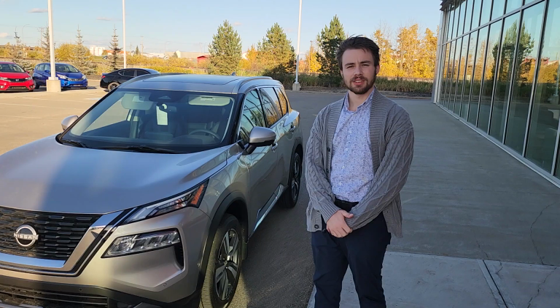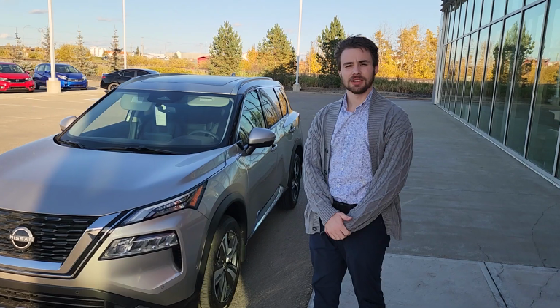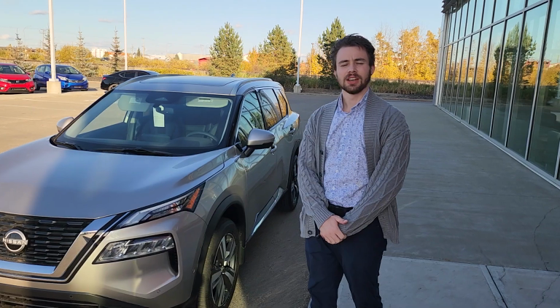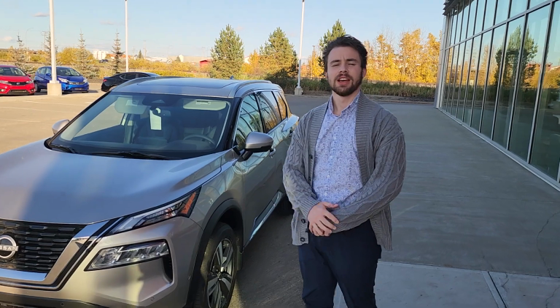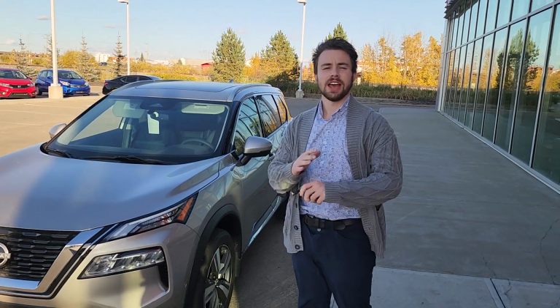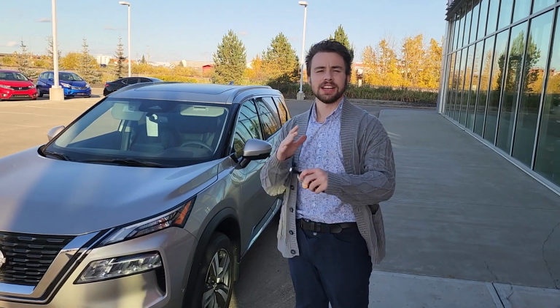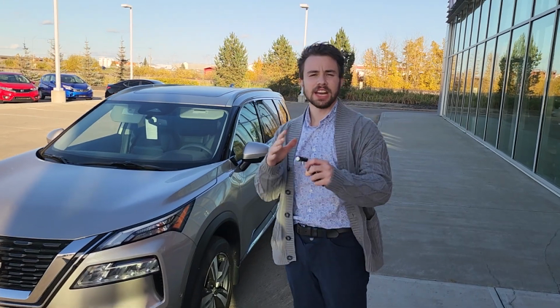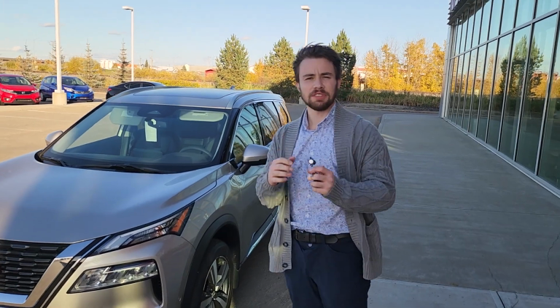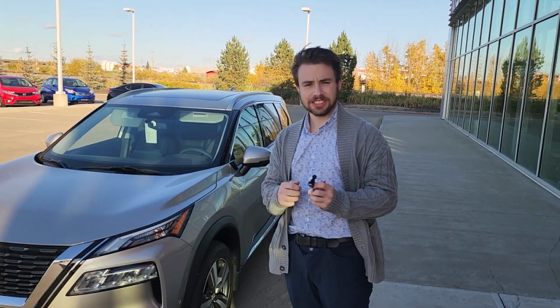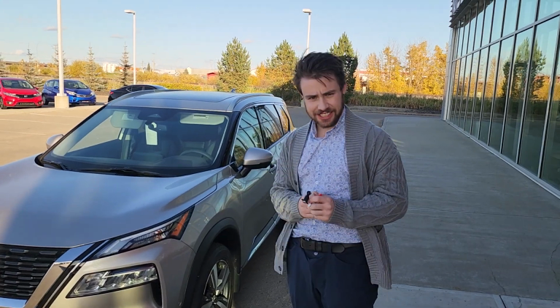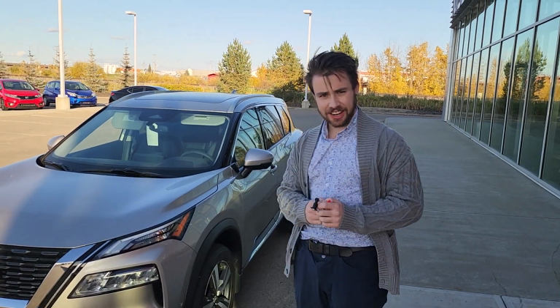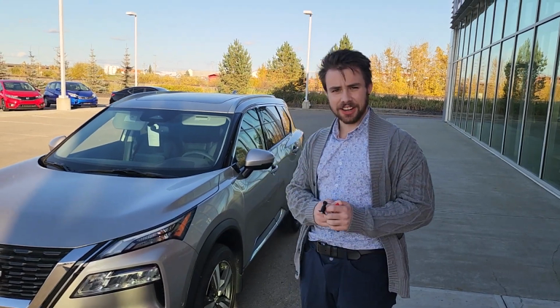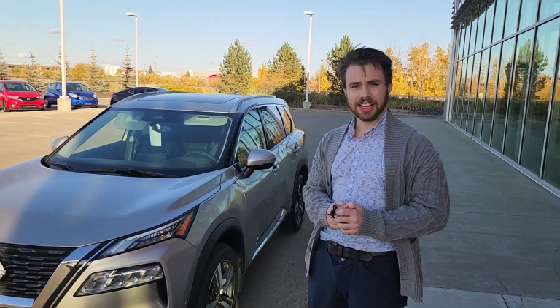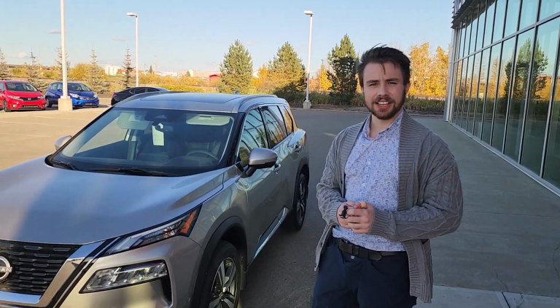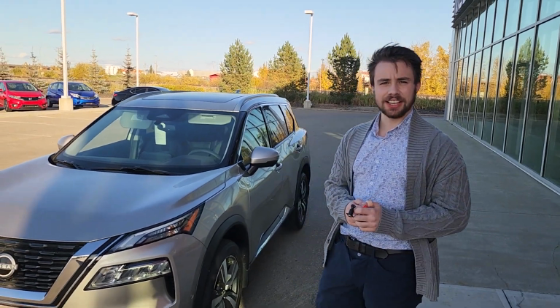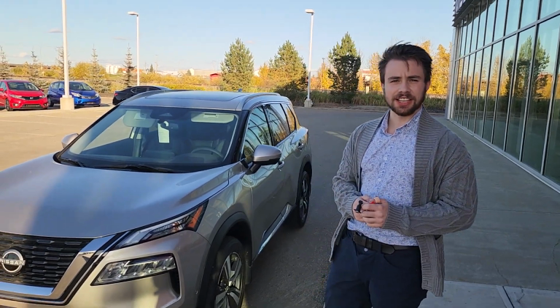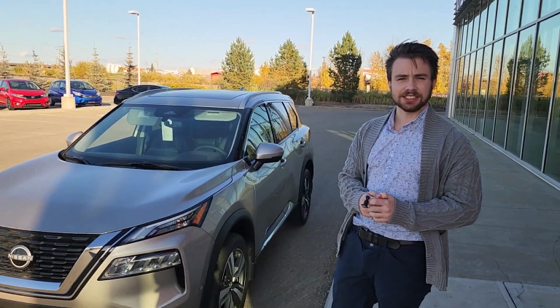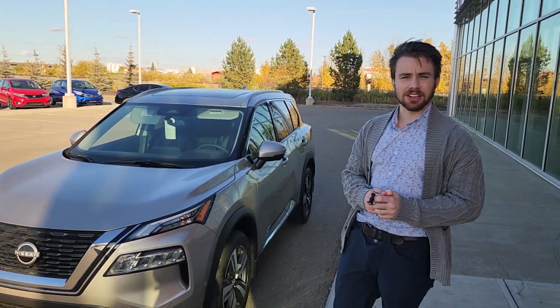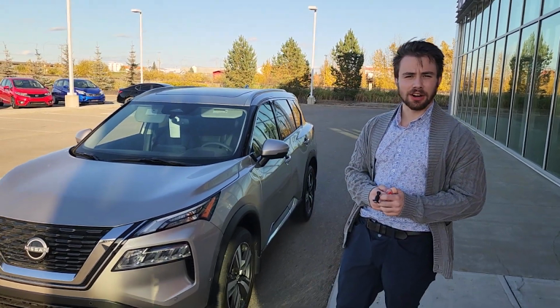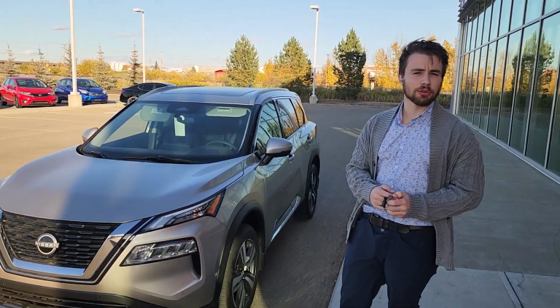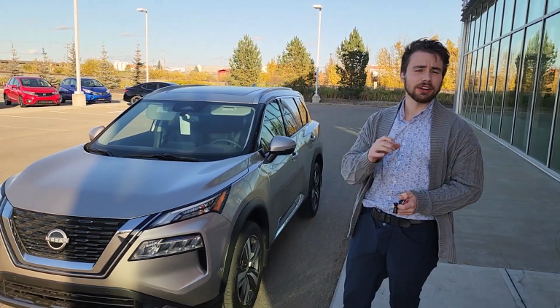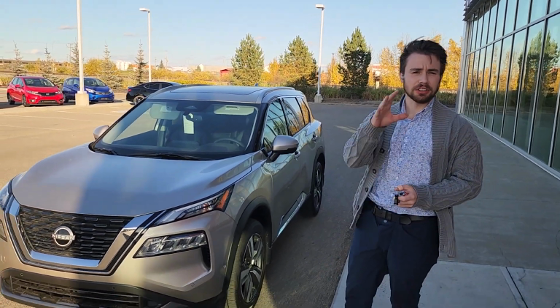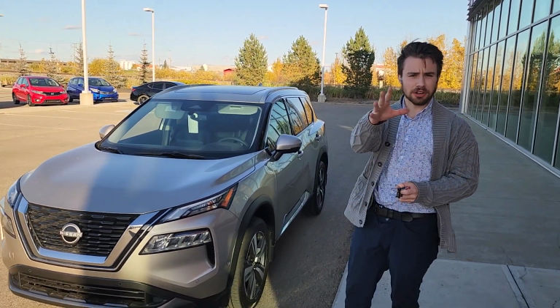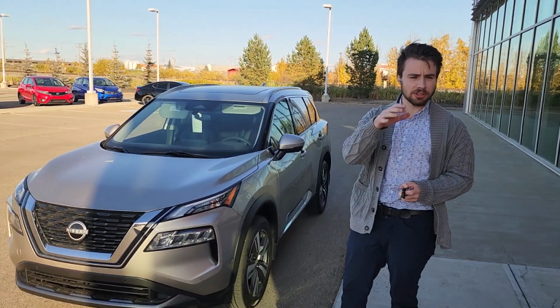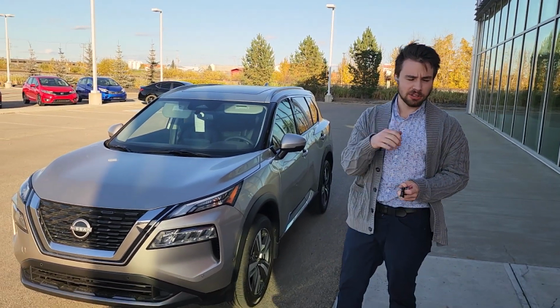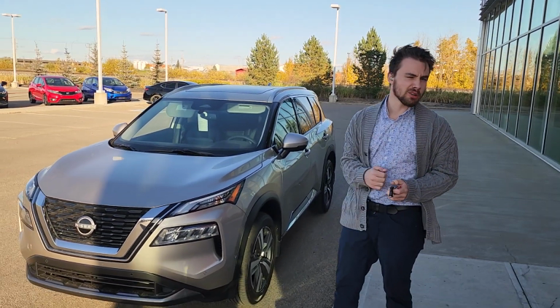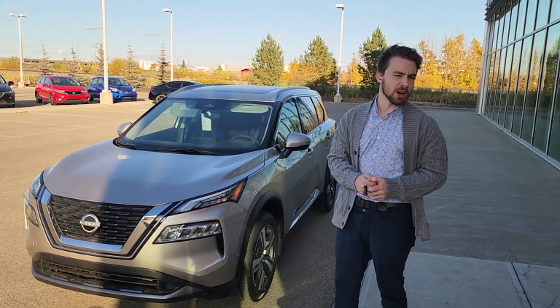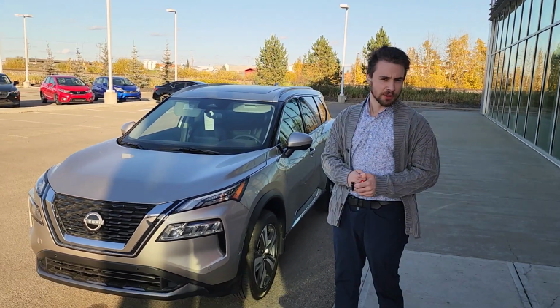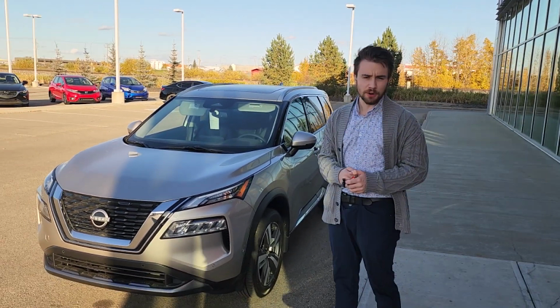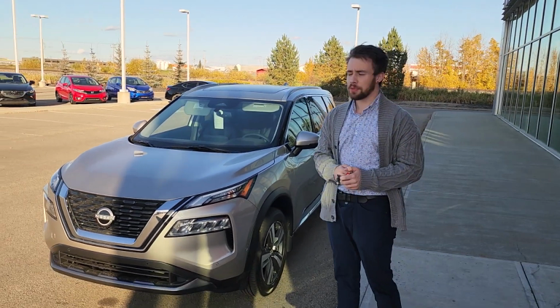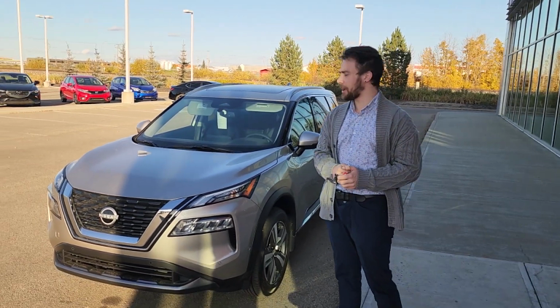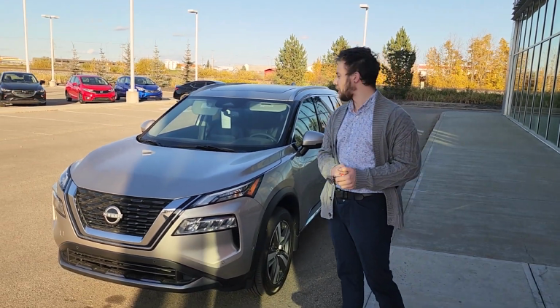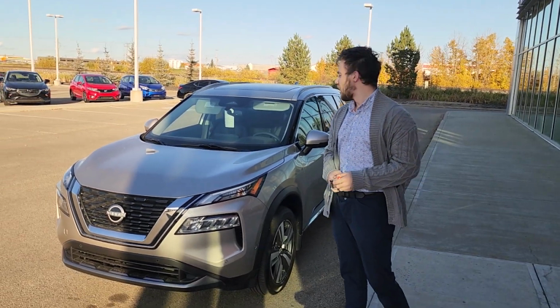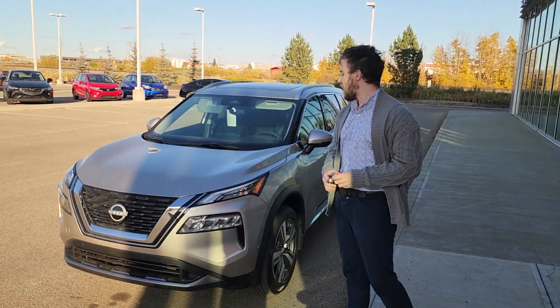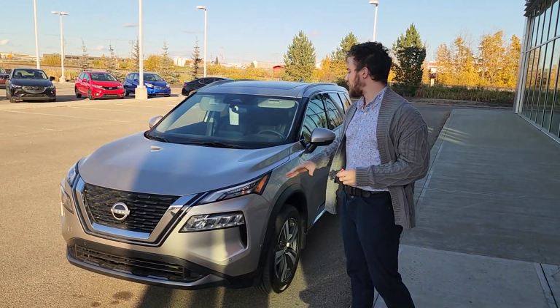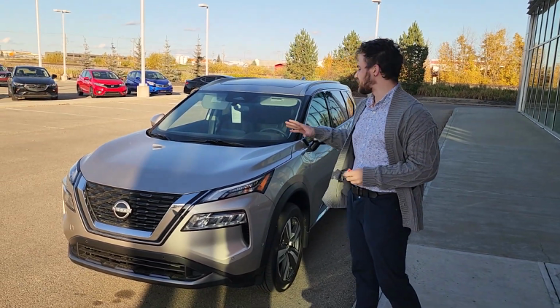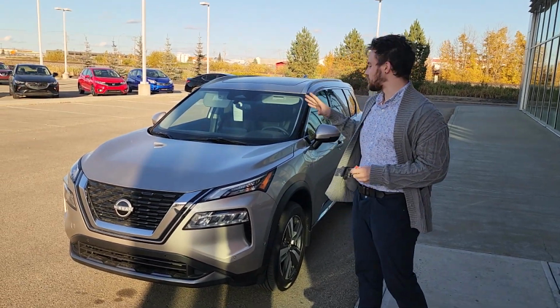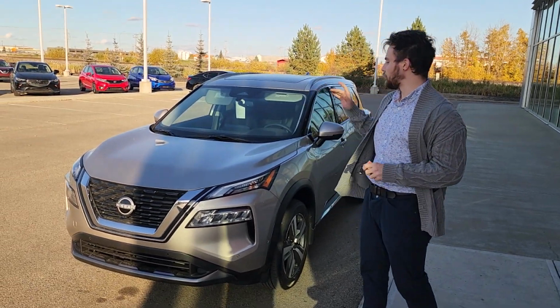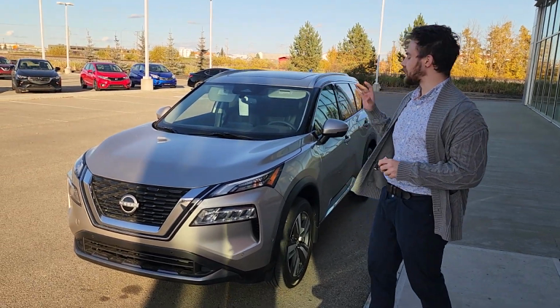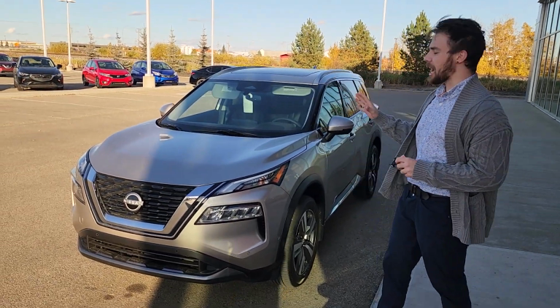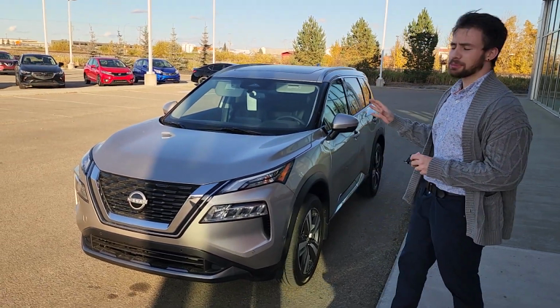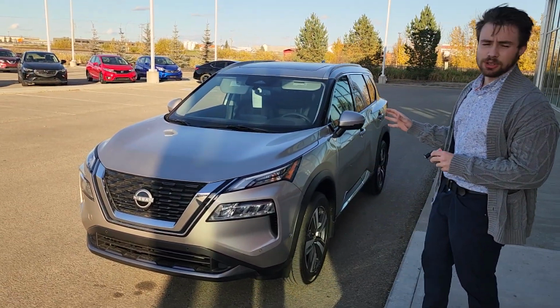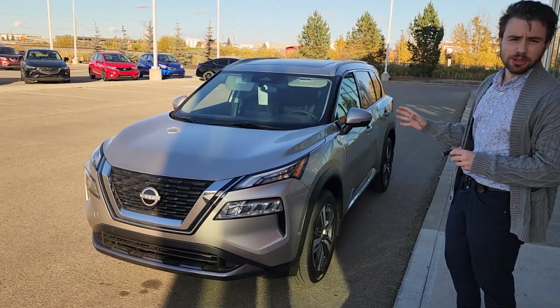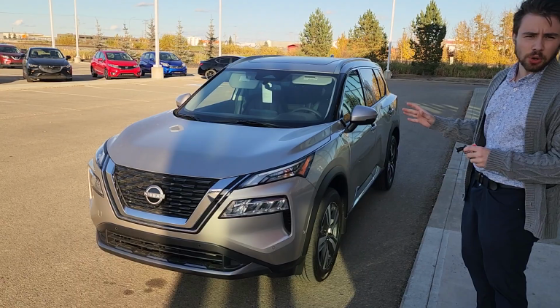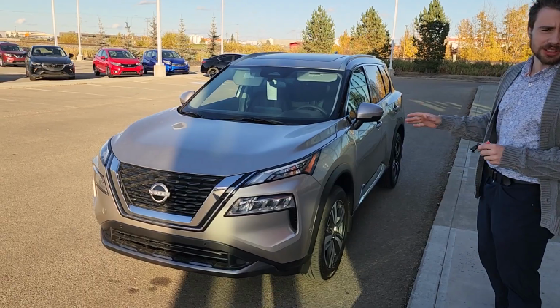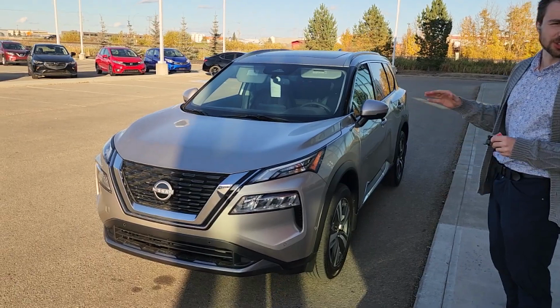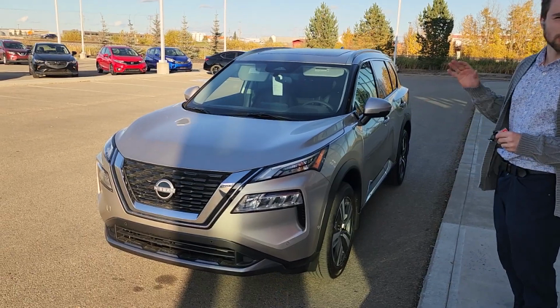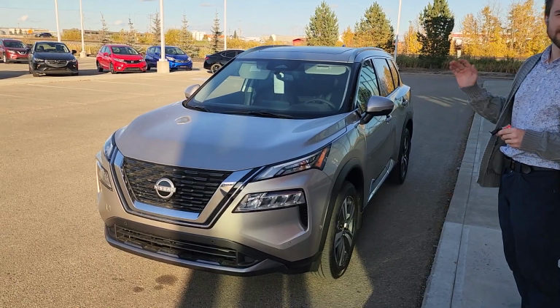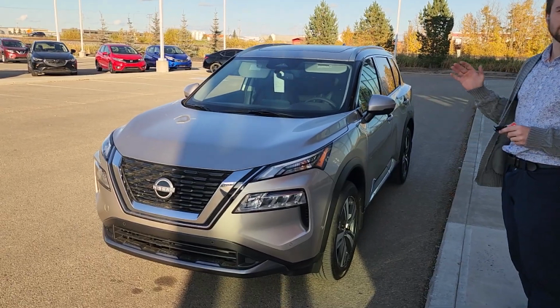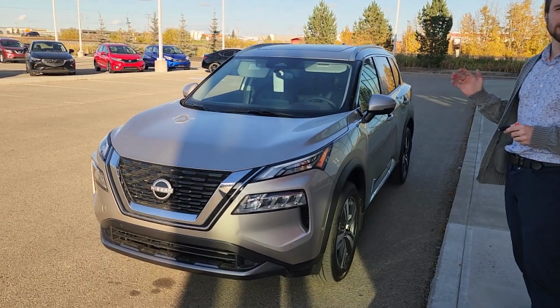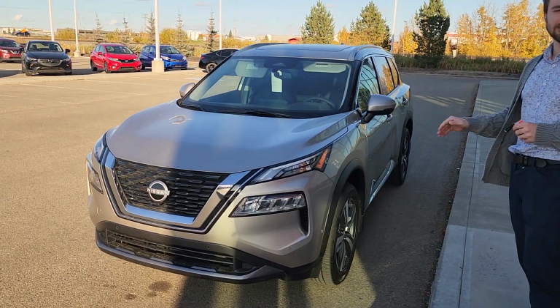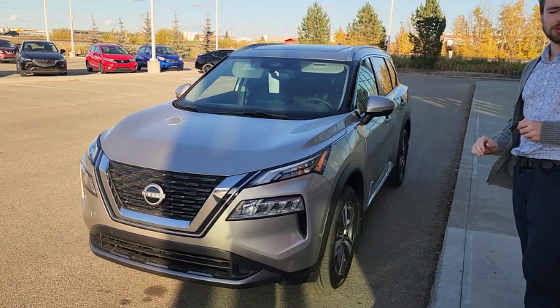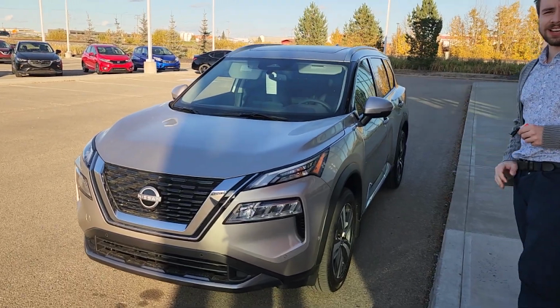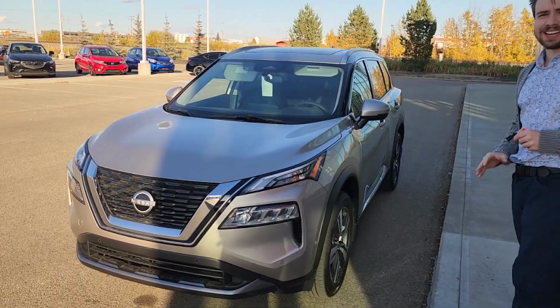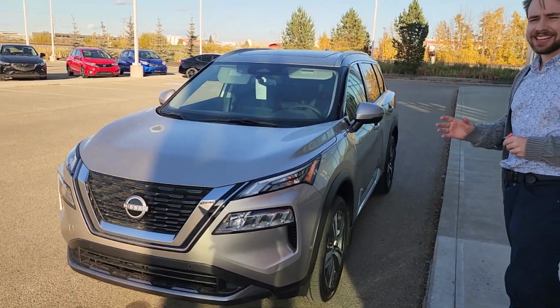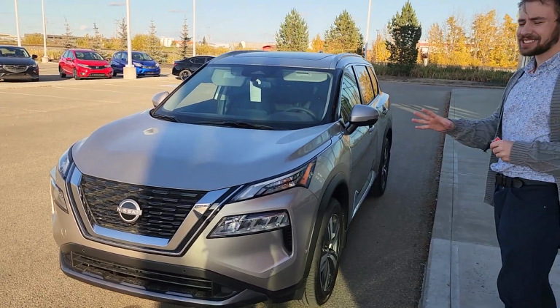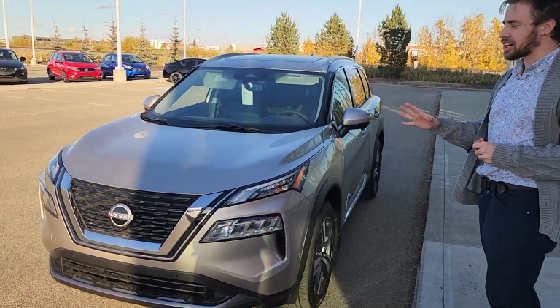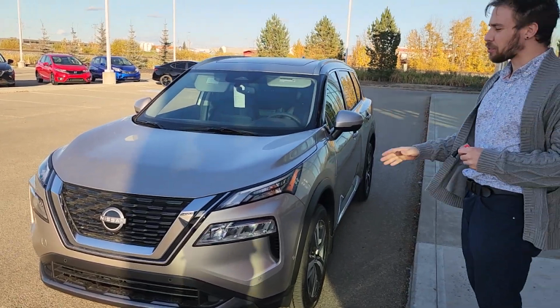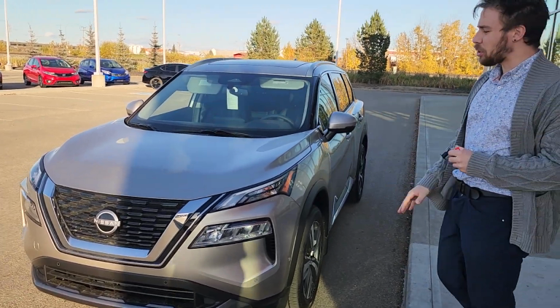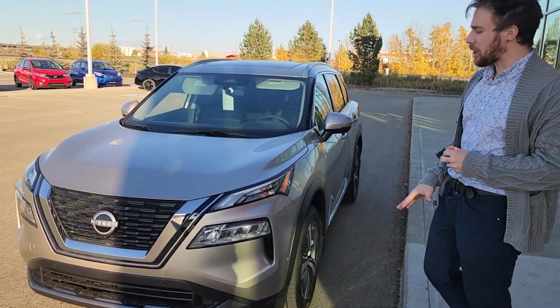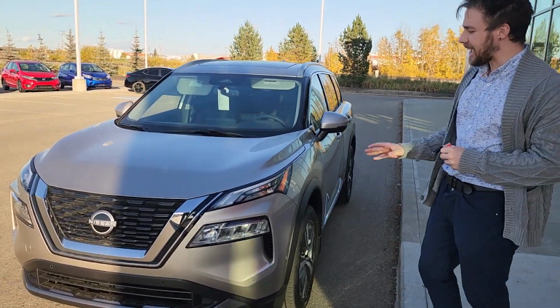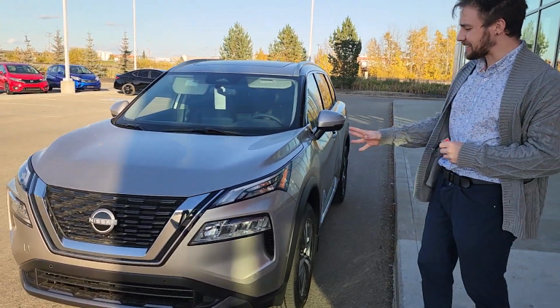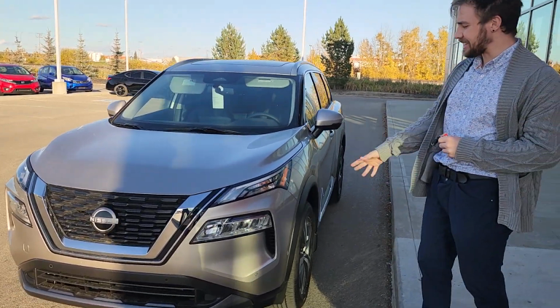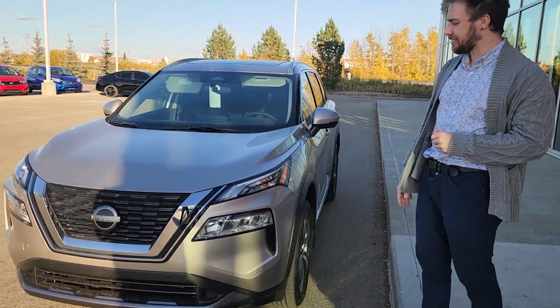Hey David, Zach here at LA Nissan. Great talking to you on the phone. I want to show you this absolutely gorgeous 2023 Nissan Rogue SL.